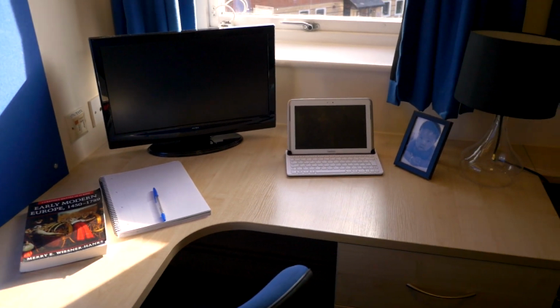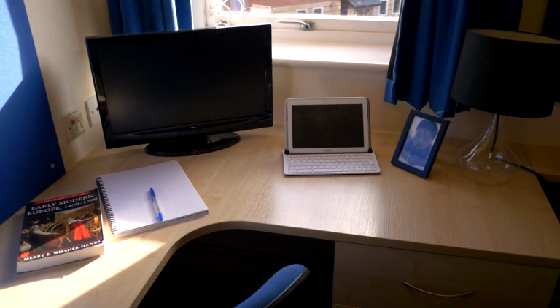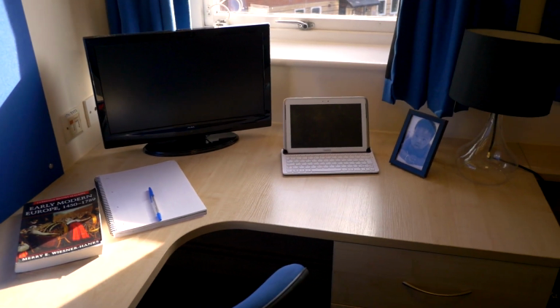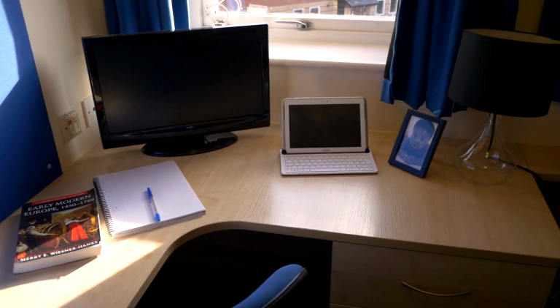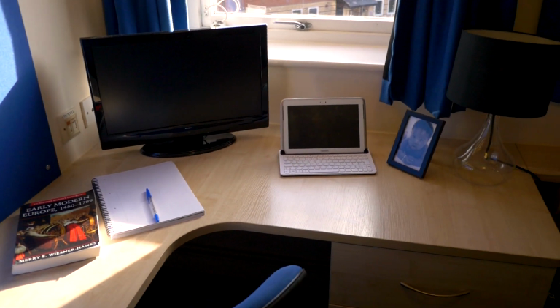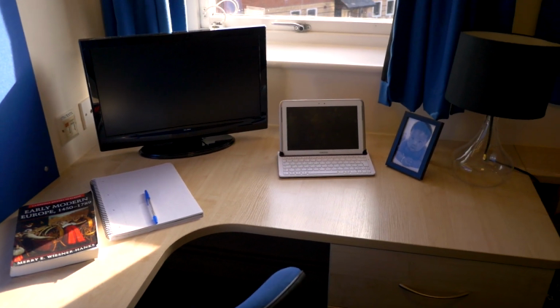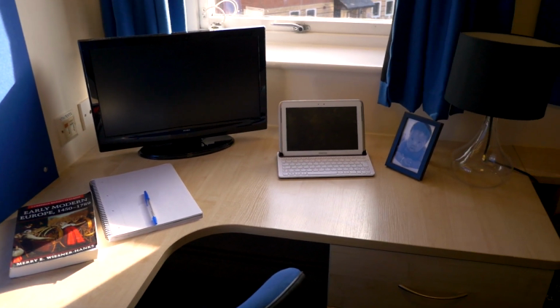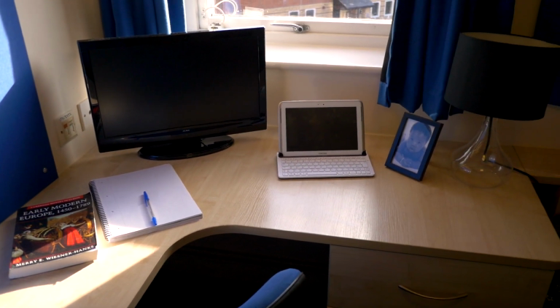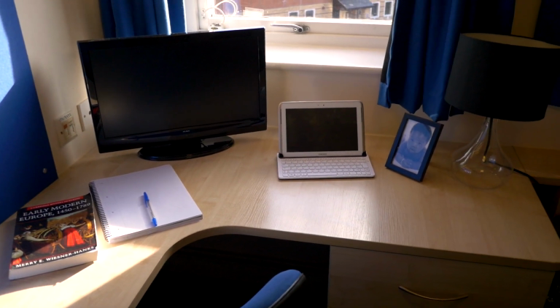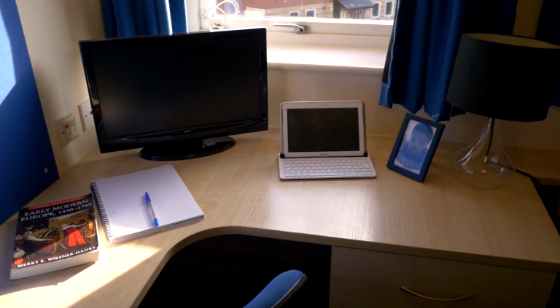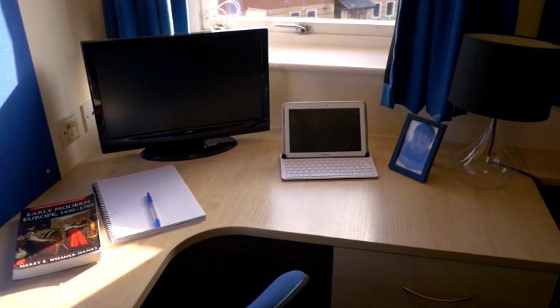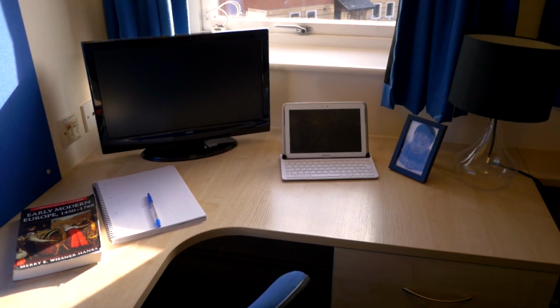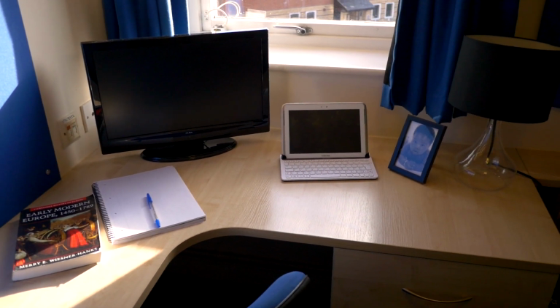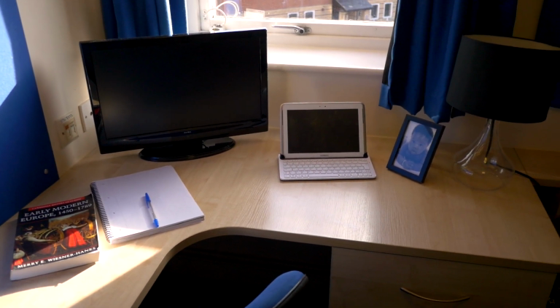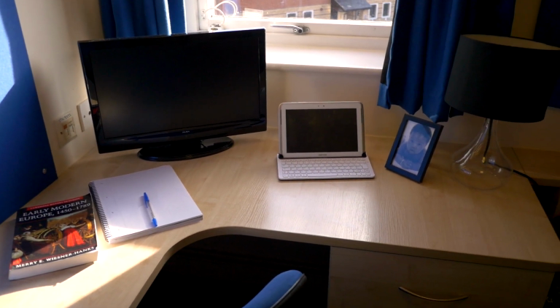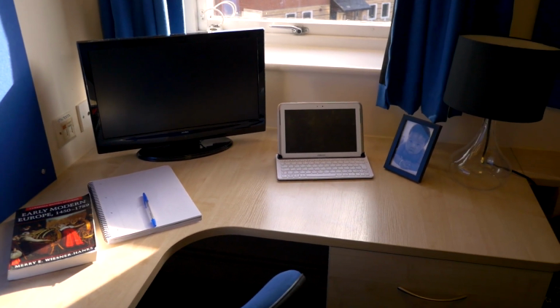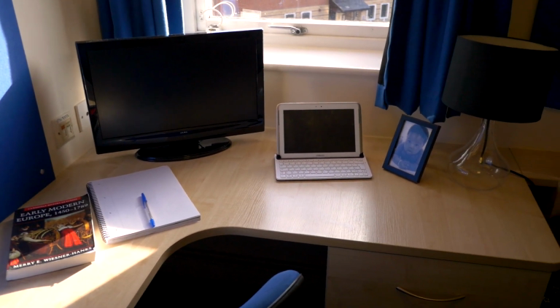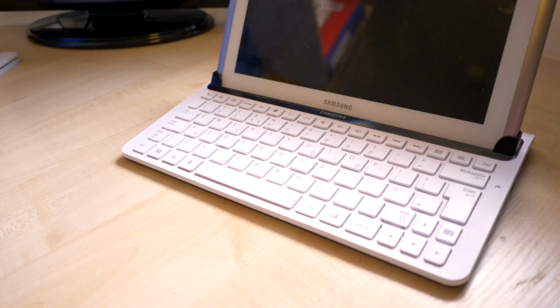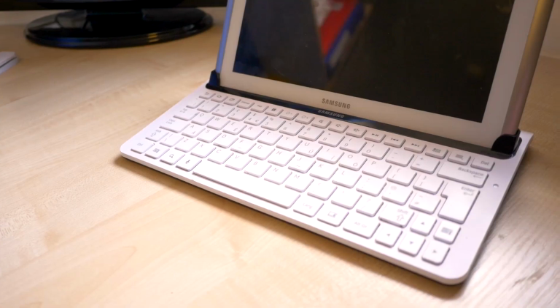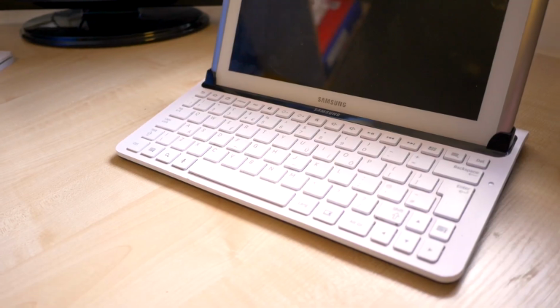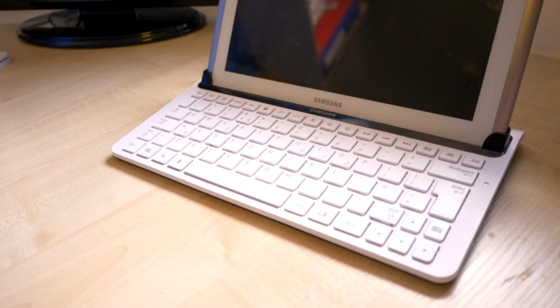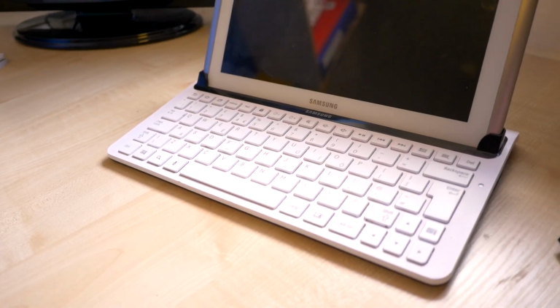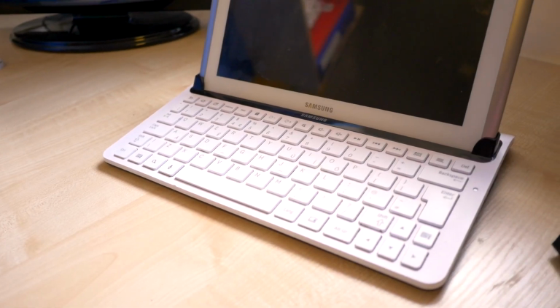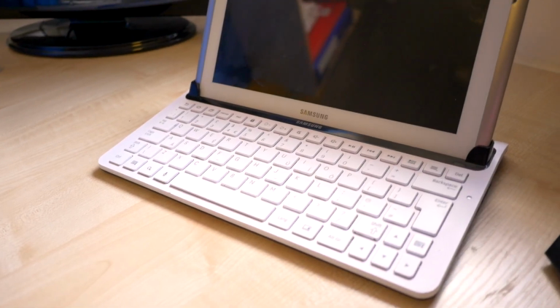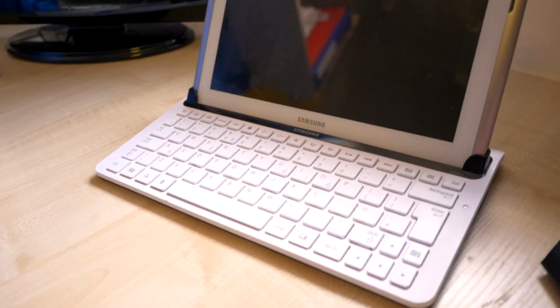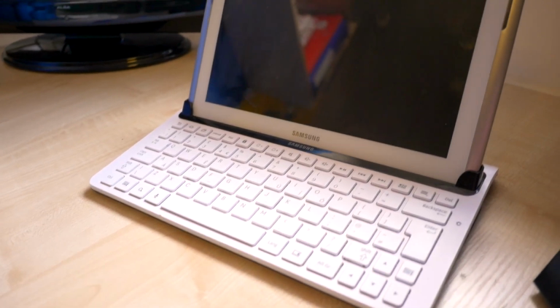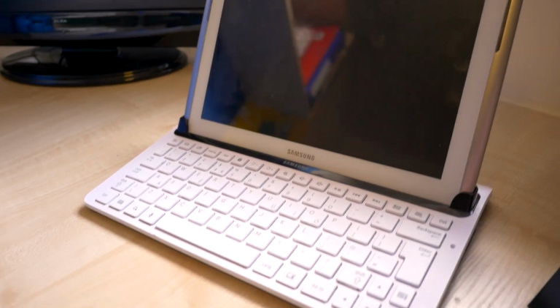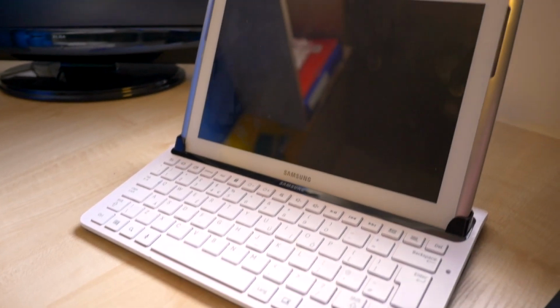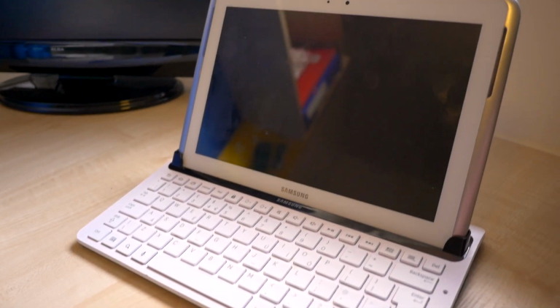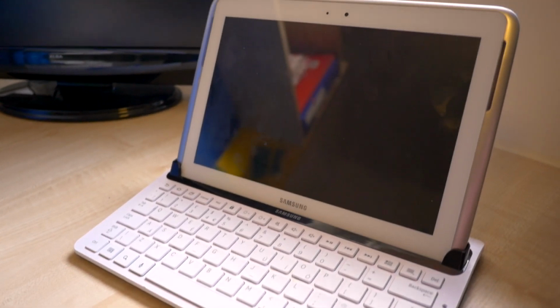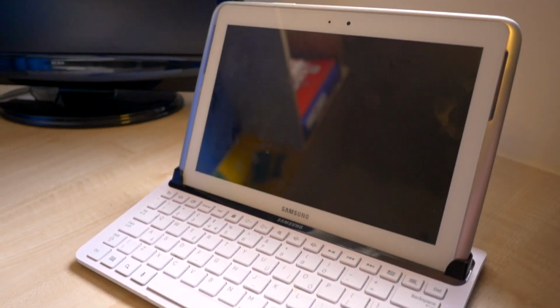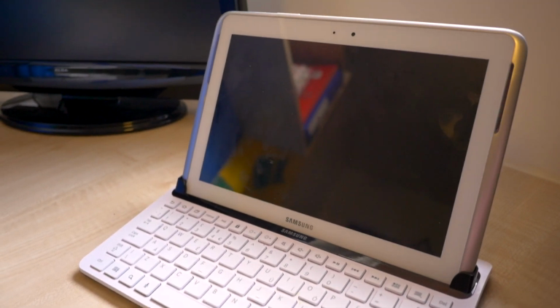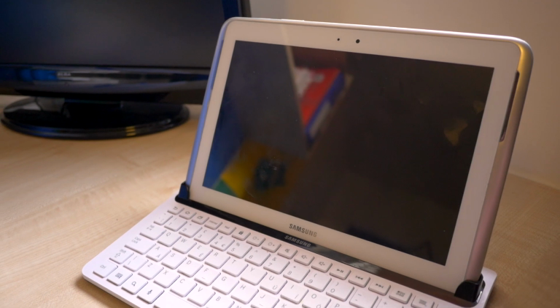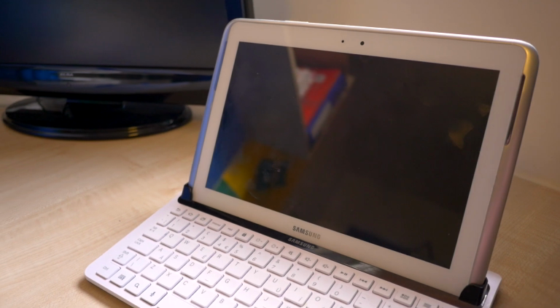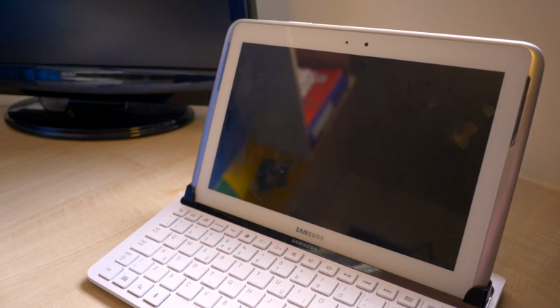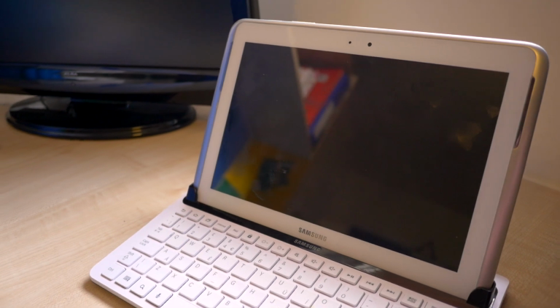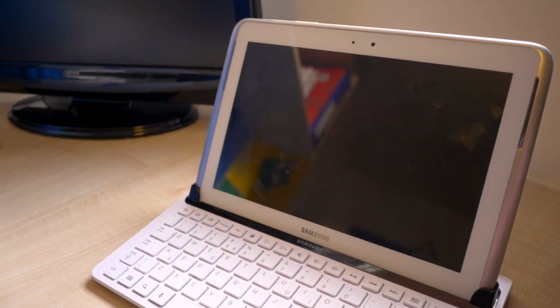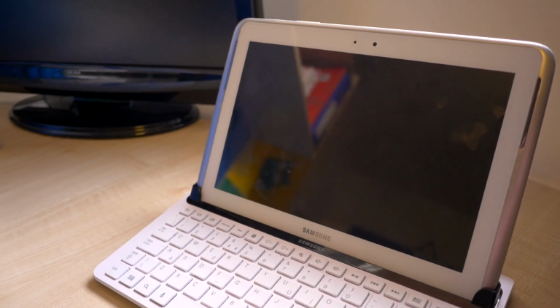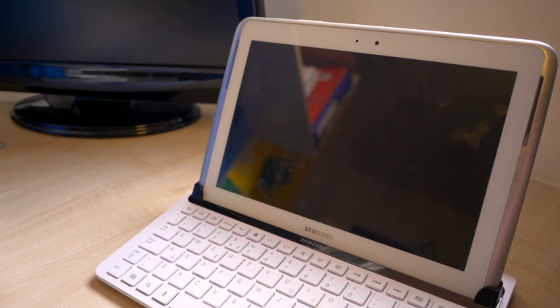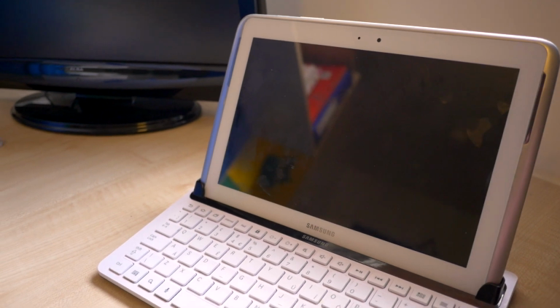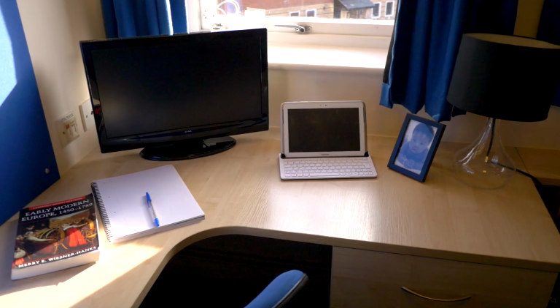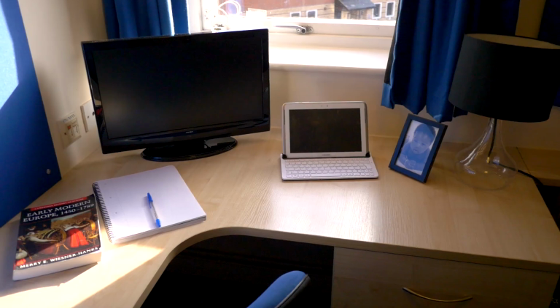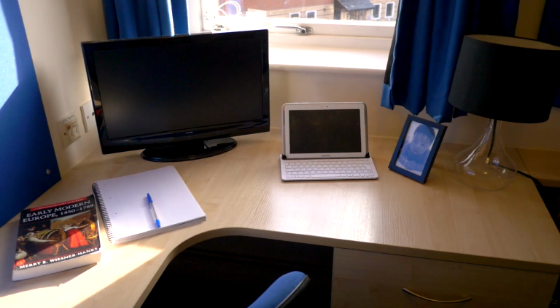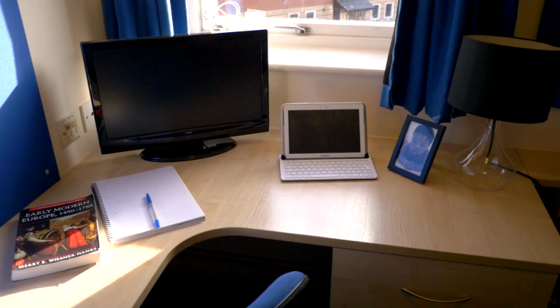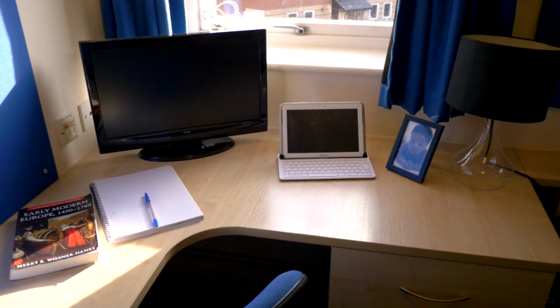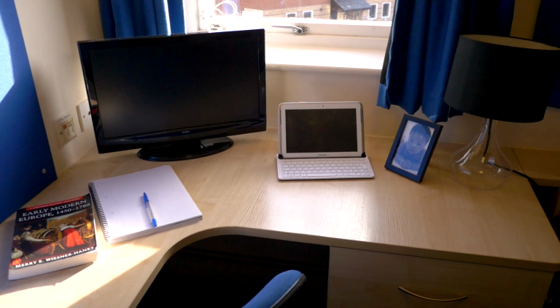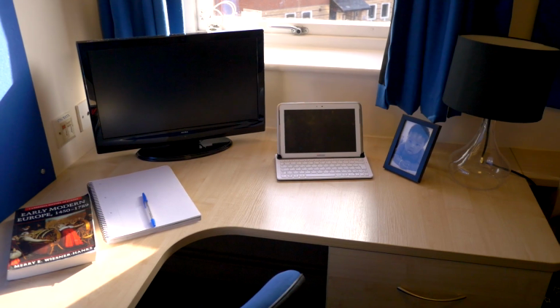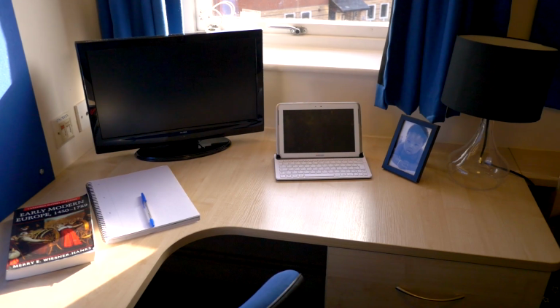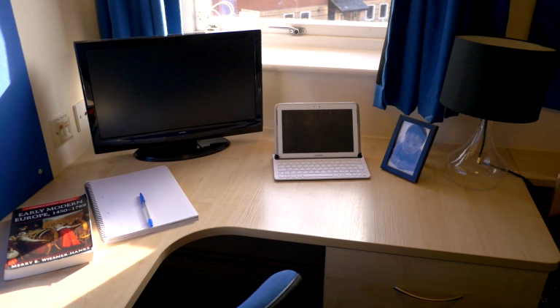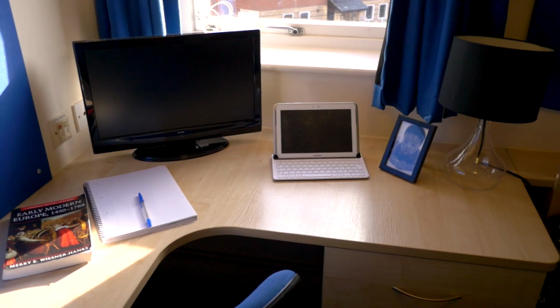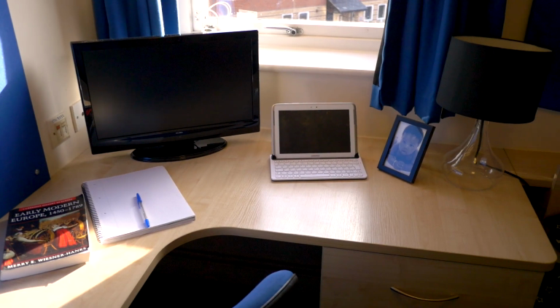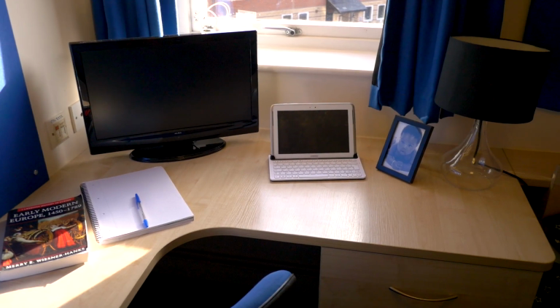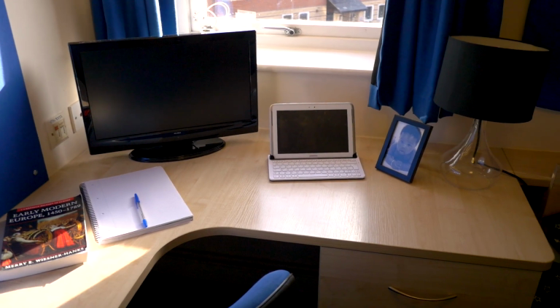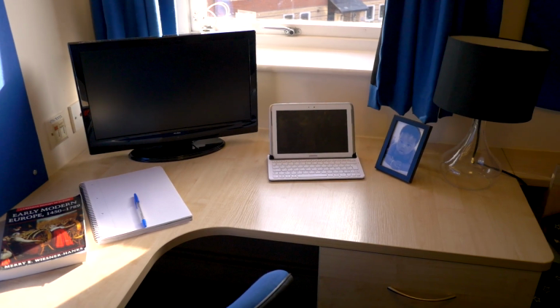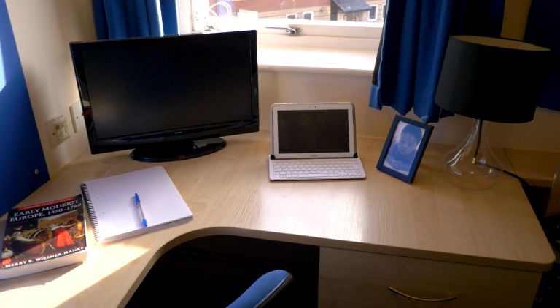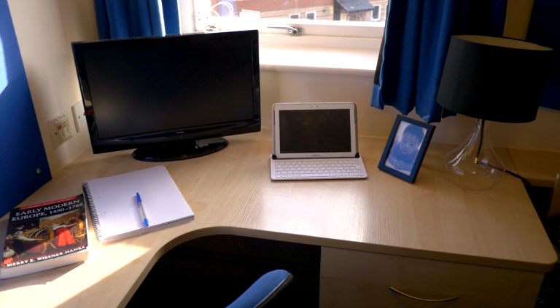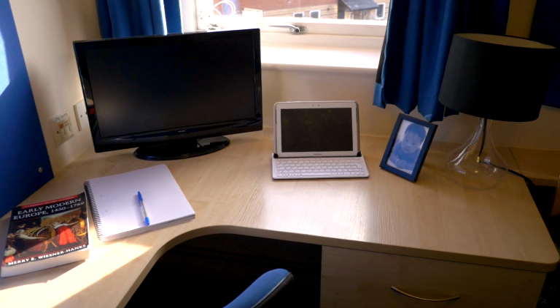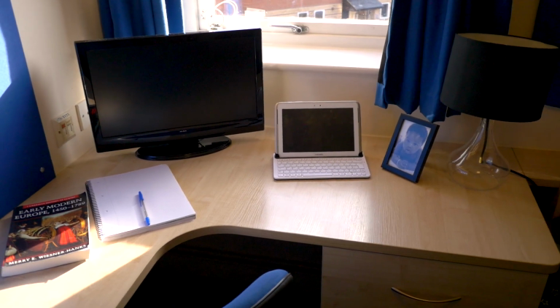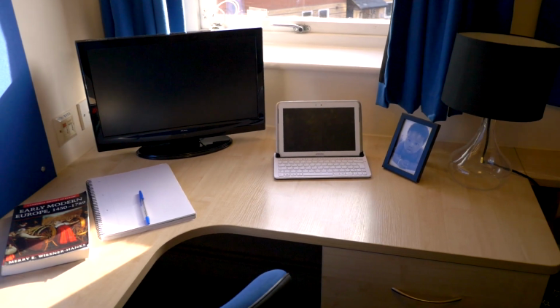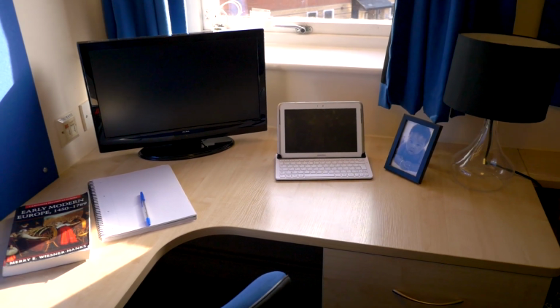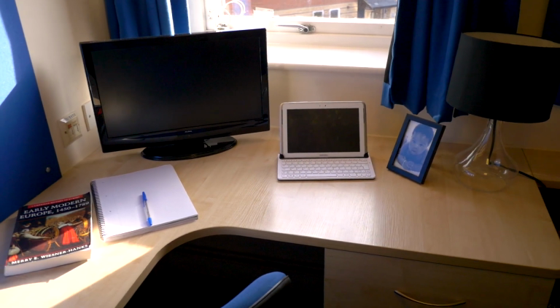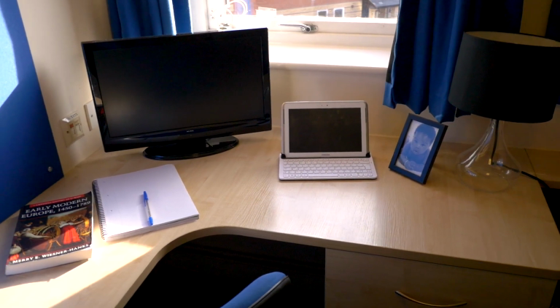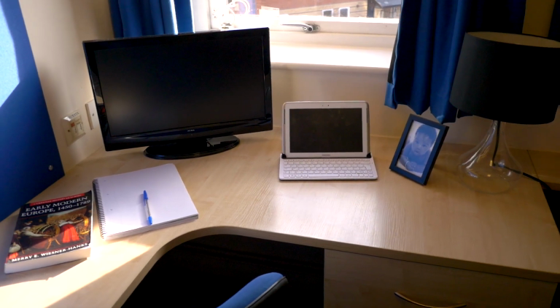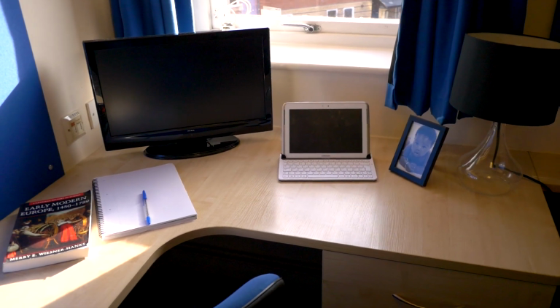I can do everything simultaneously. I can relax, watch a show, do an assignment, make notes. I've got enough room really to do anything I need.